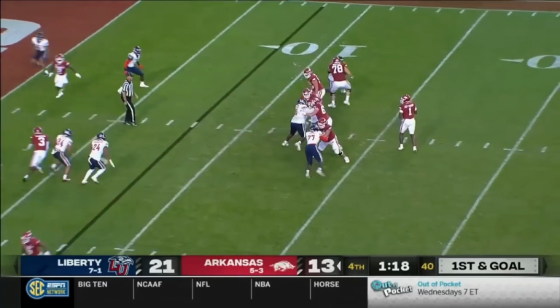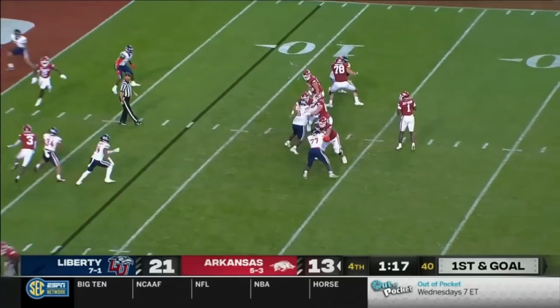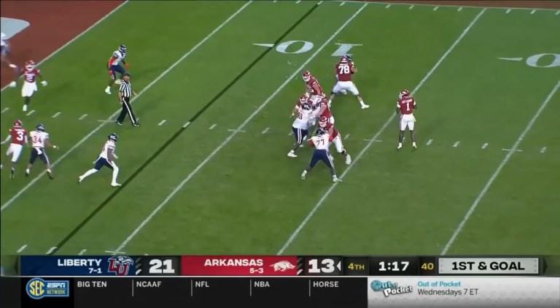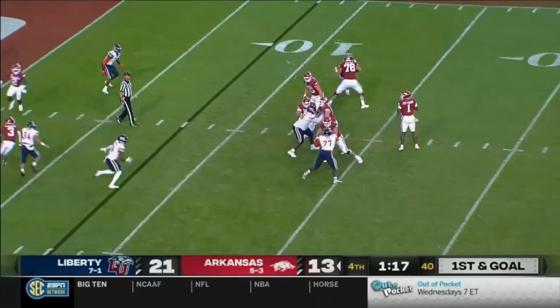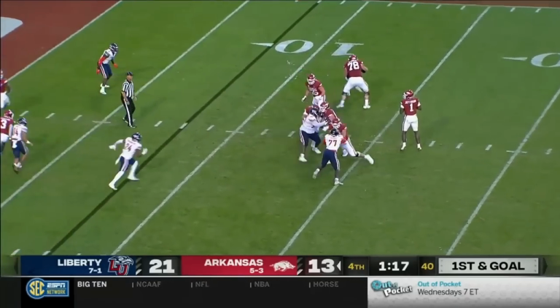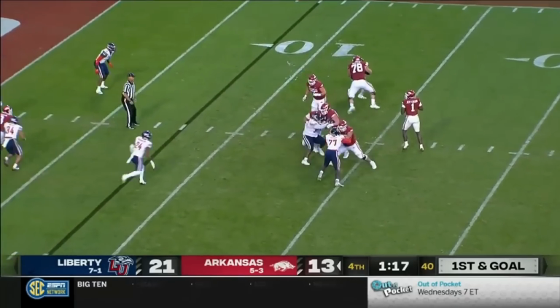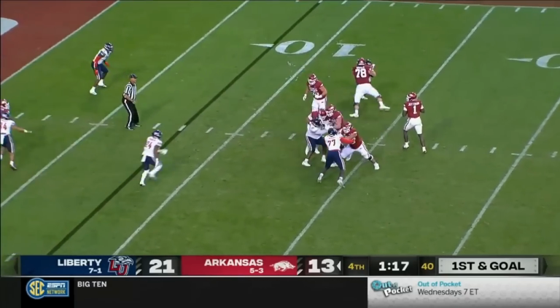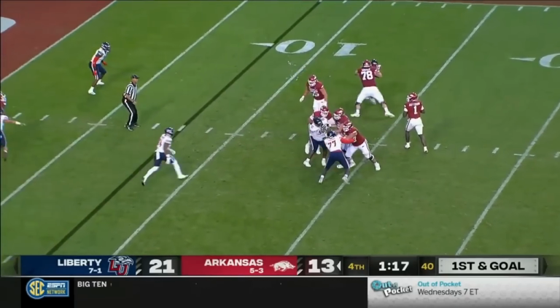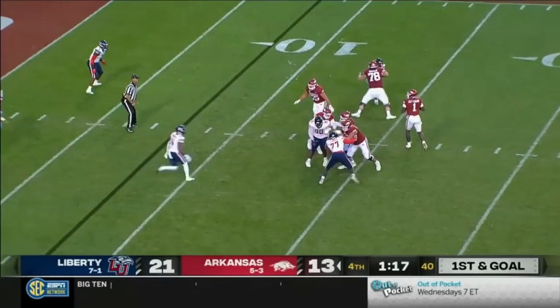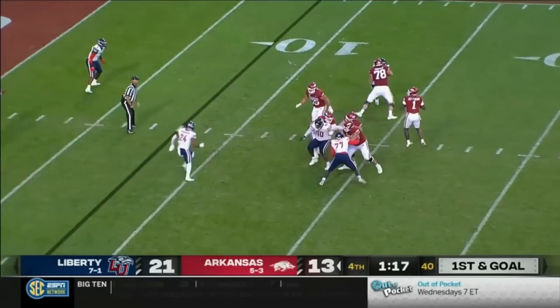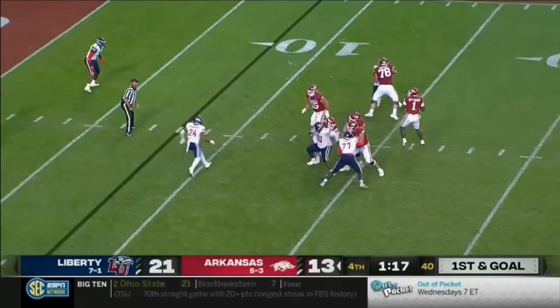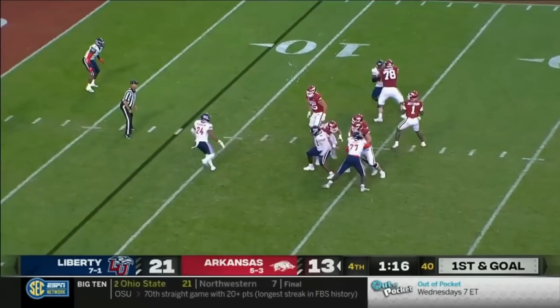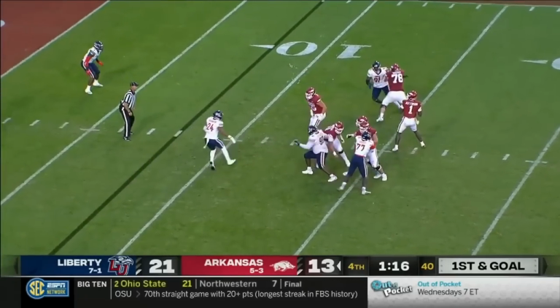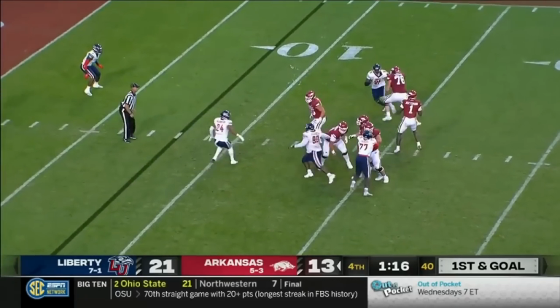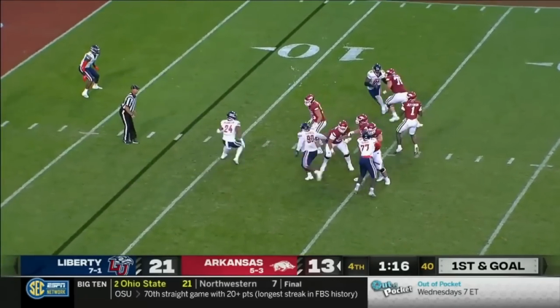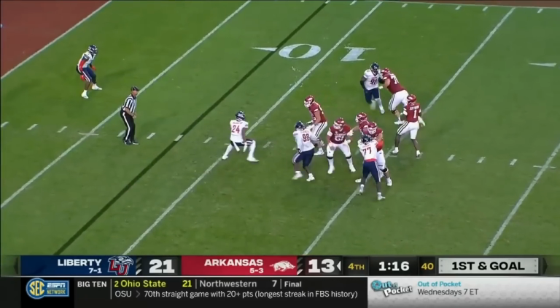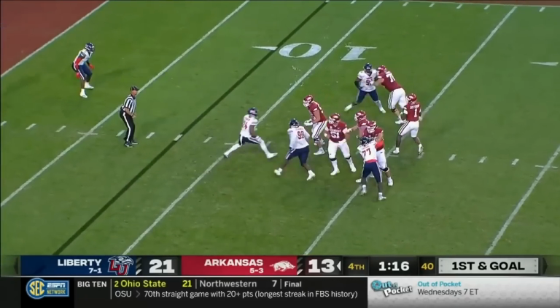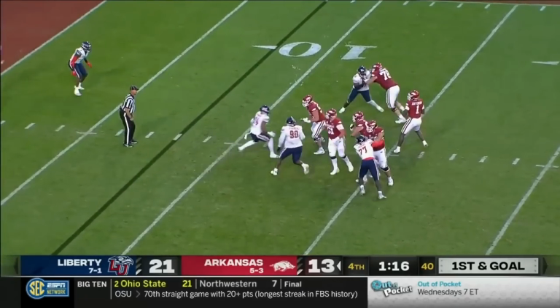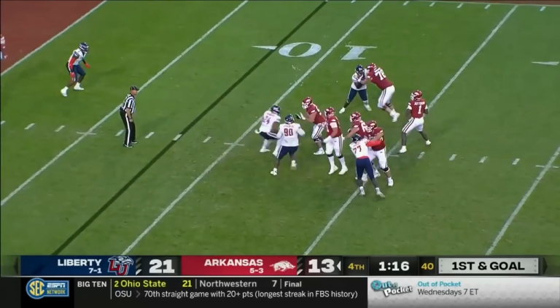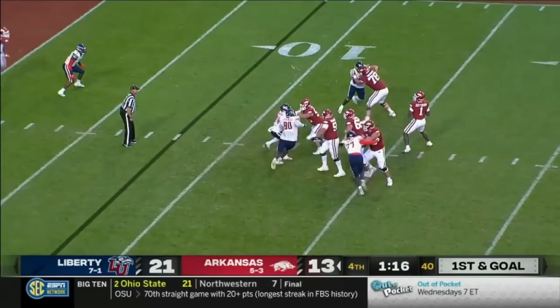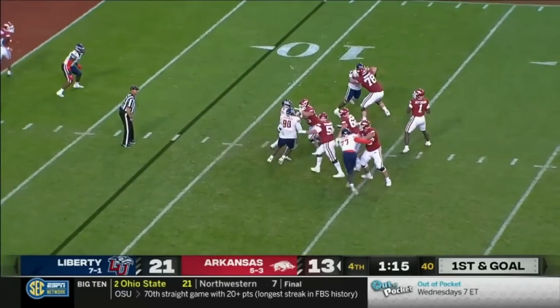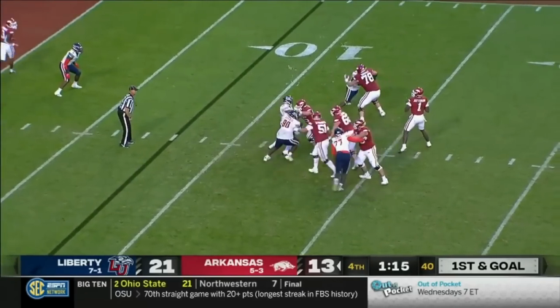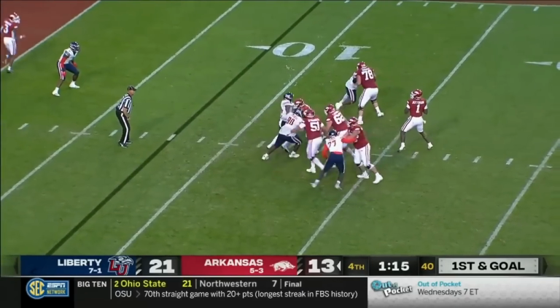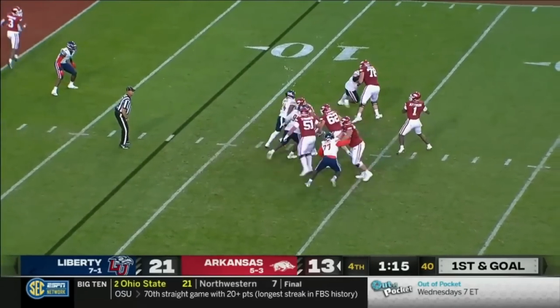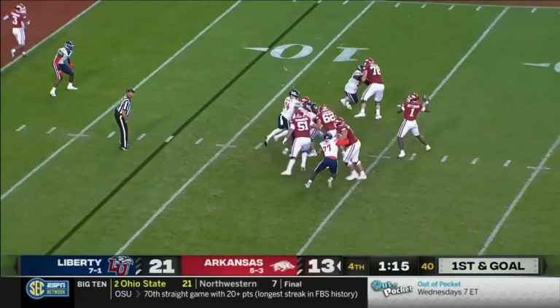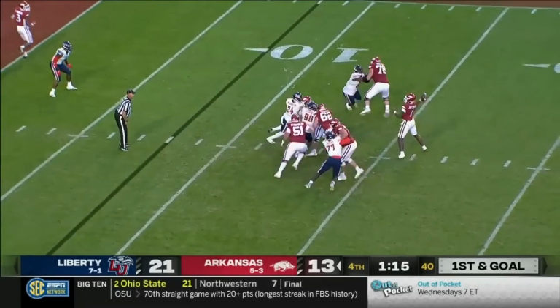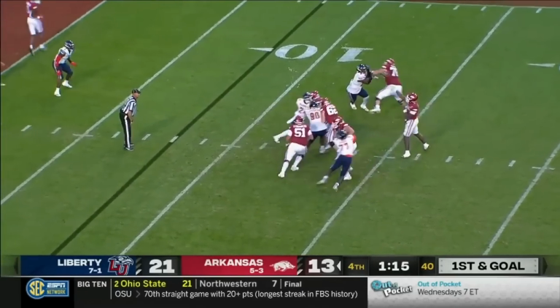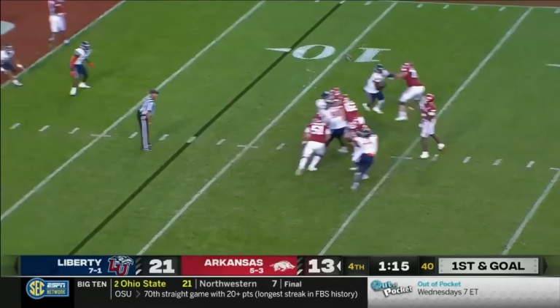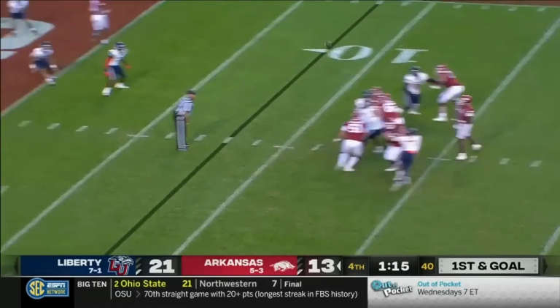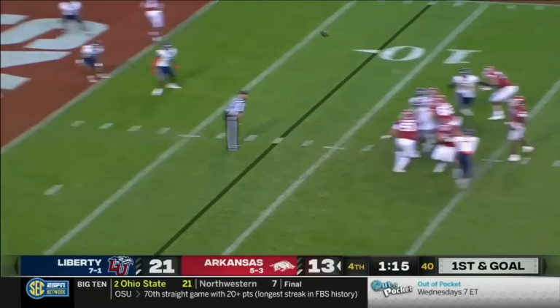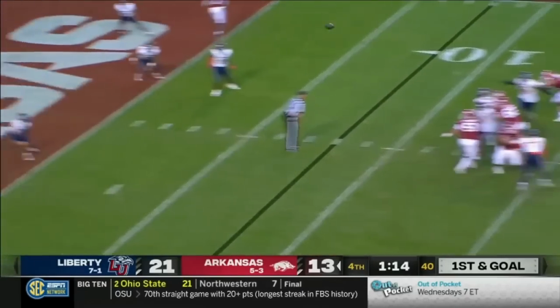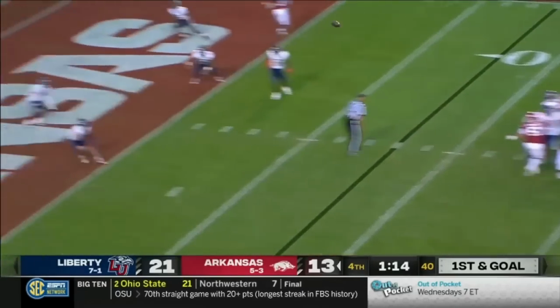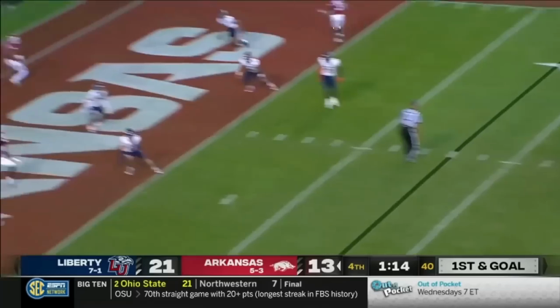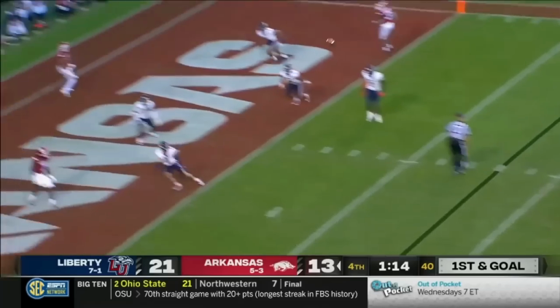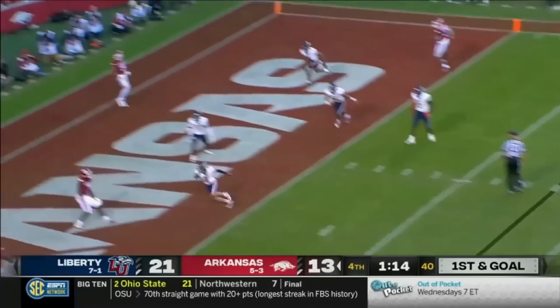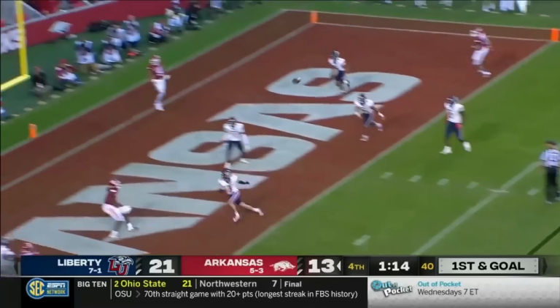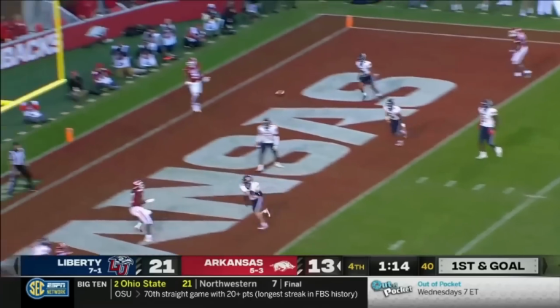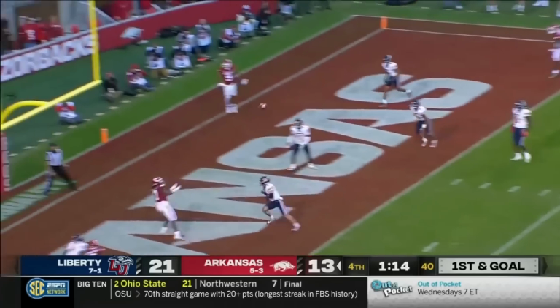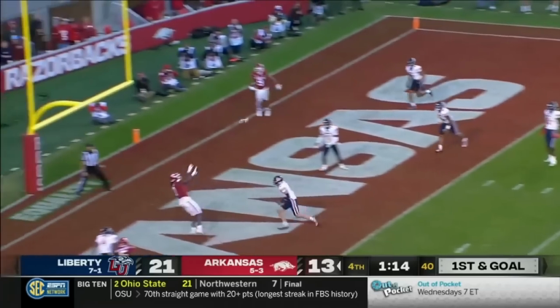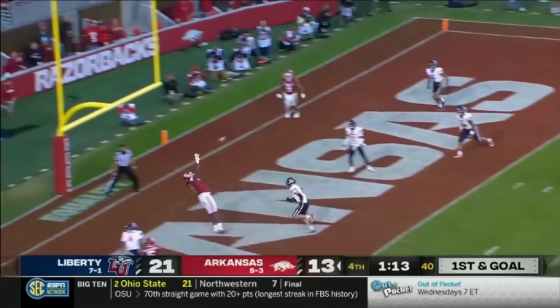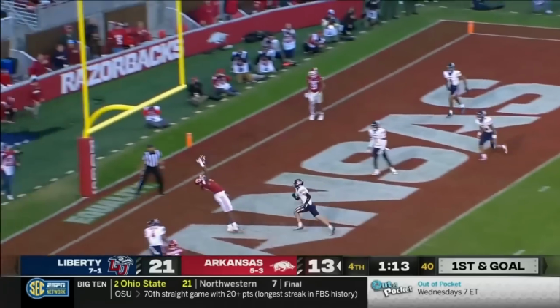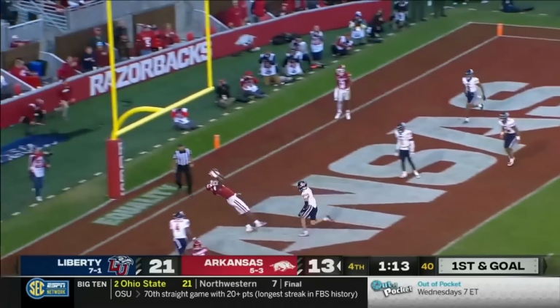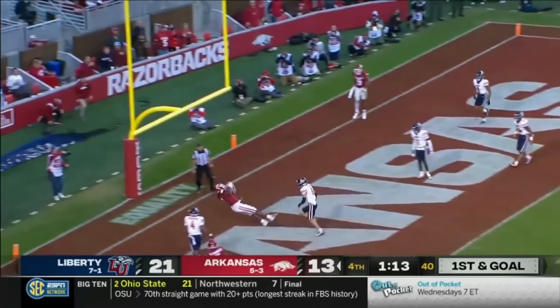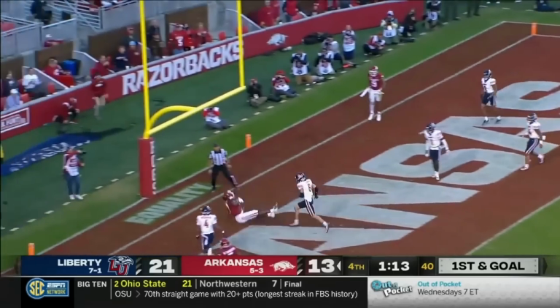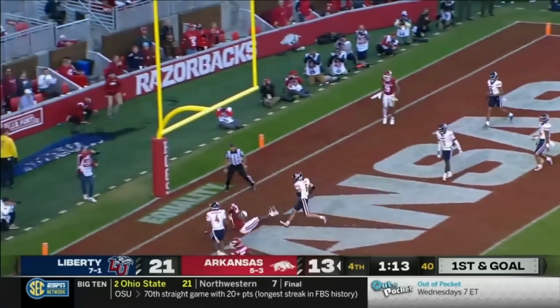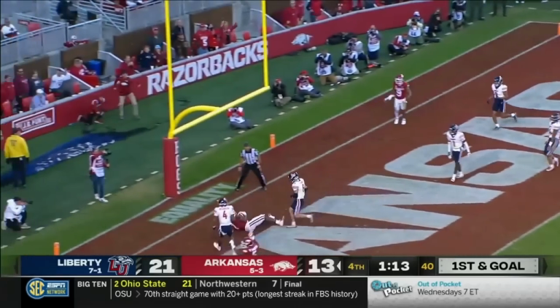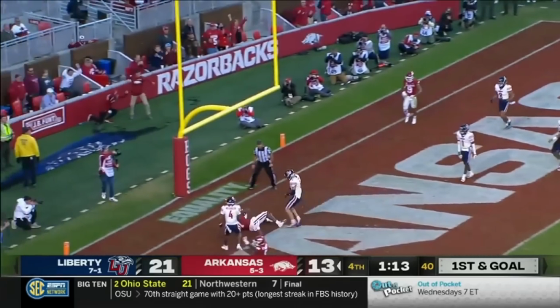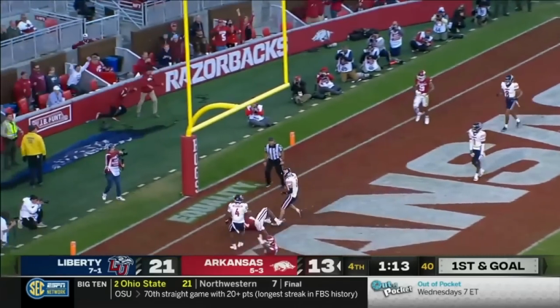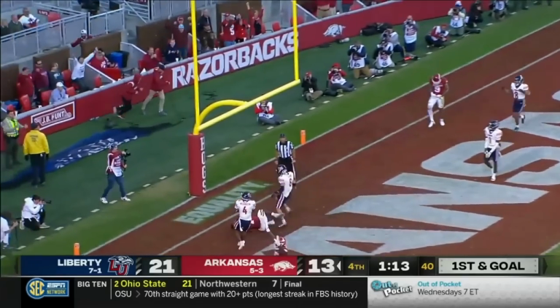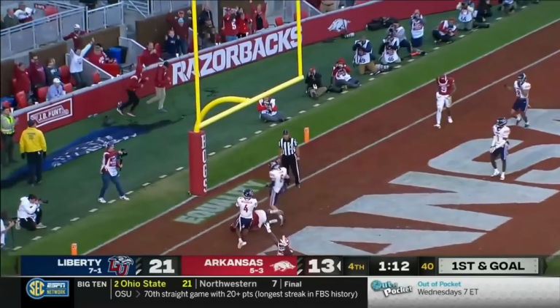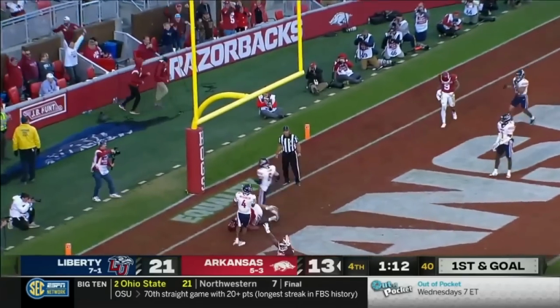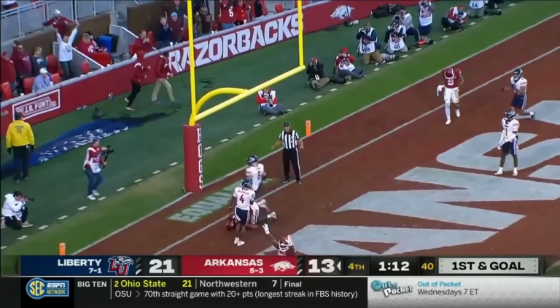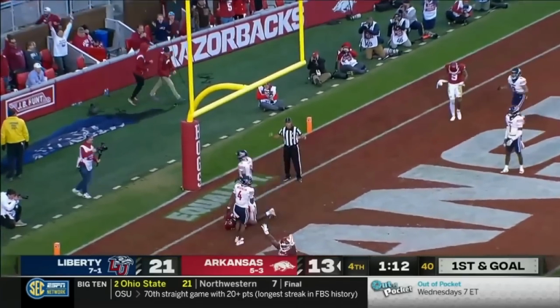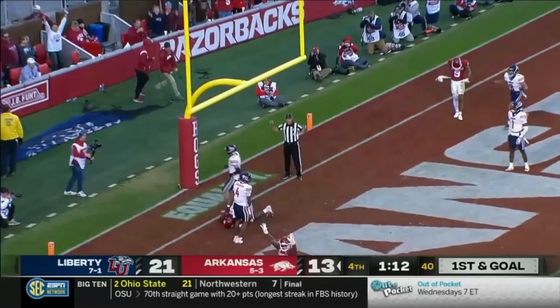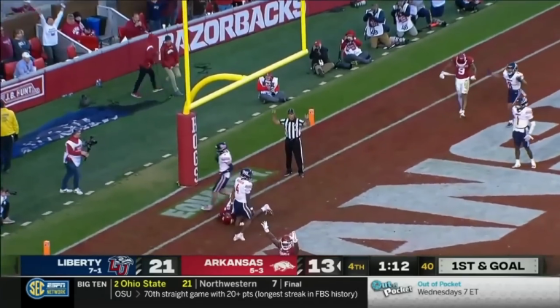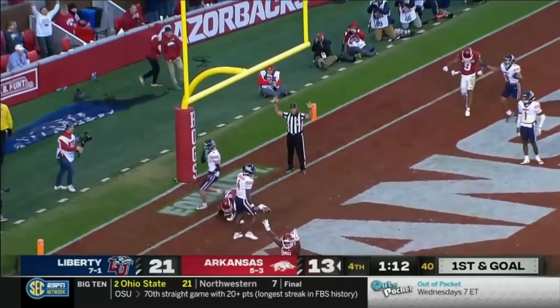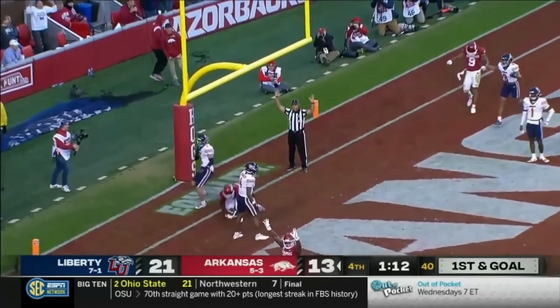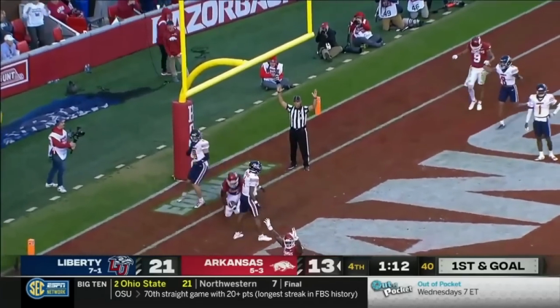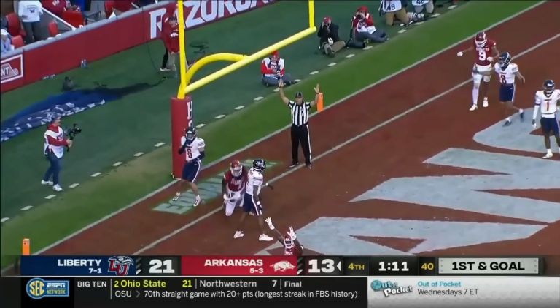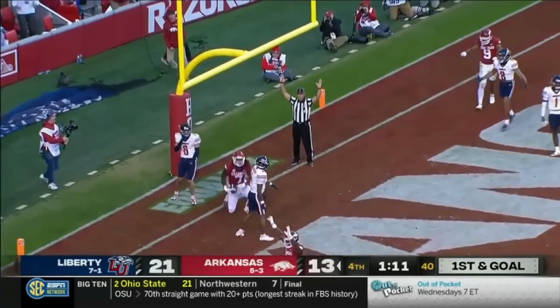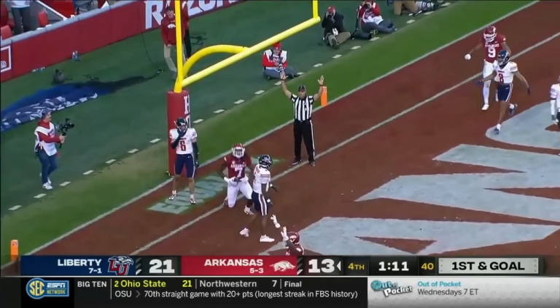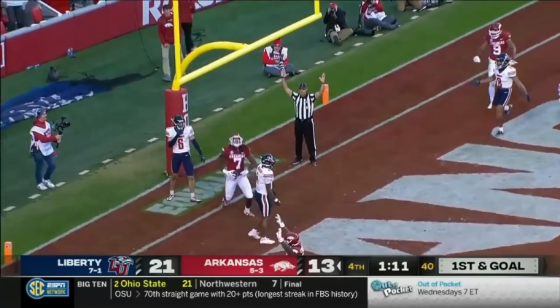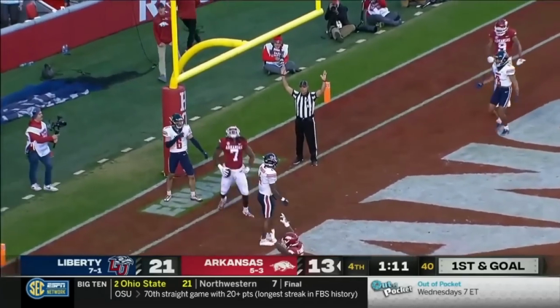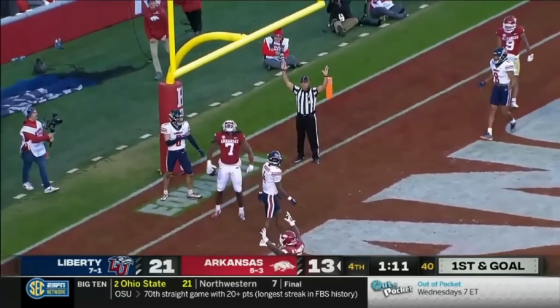Jefferson looks around, back to the end zone. Caught! Knox!